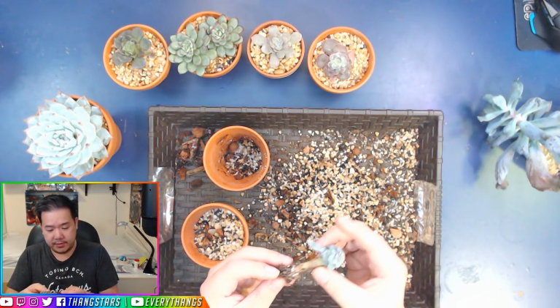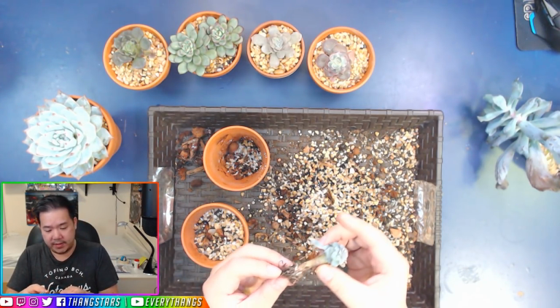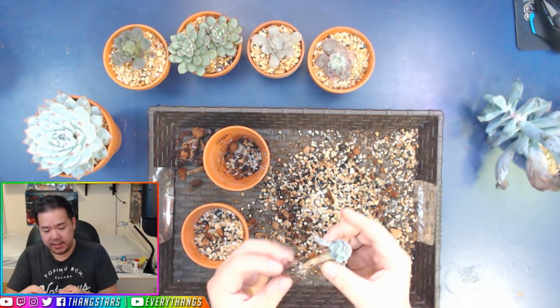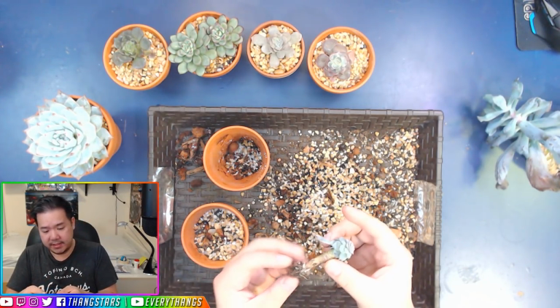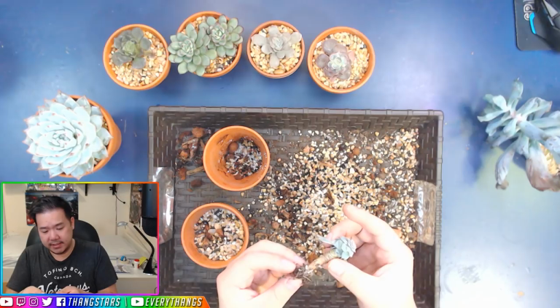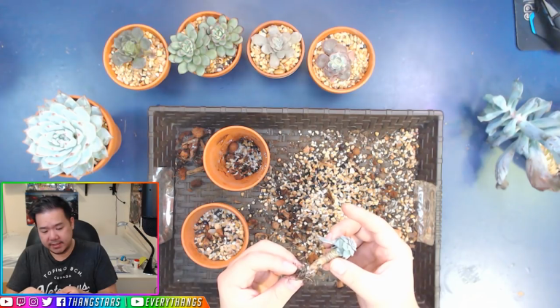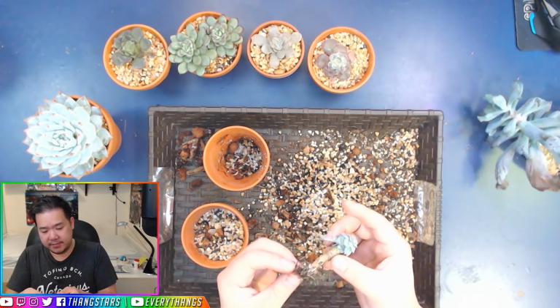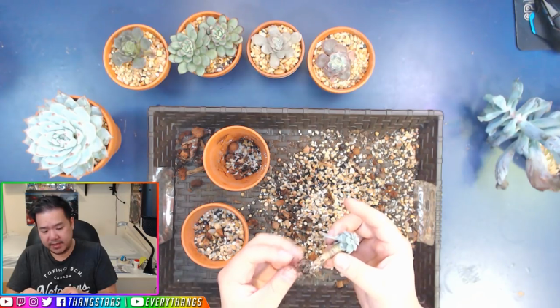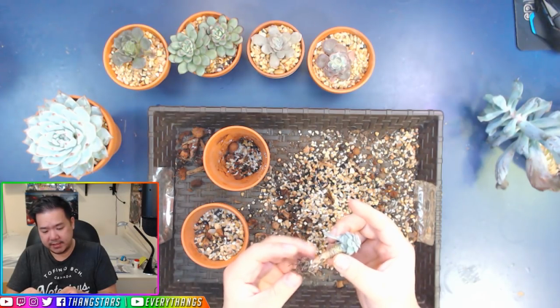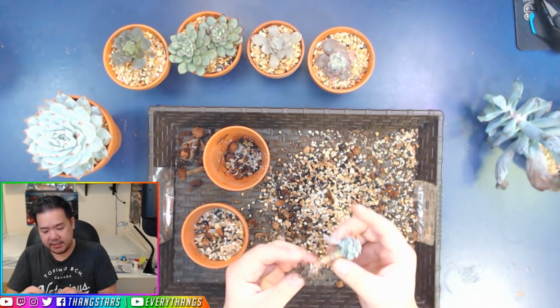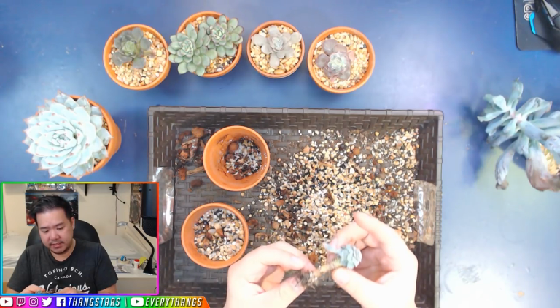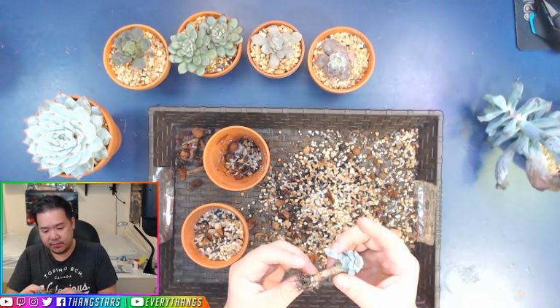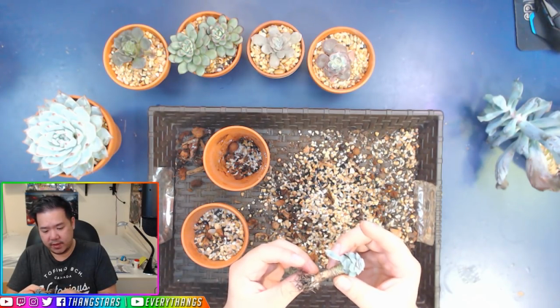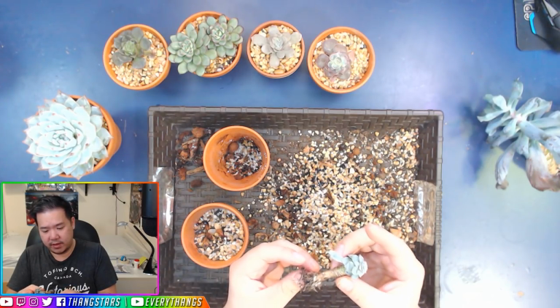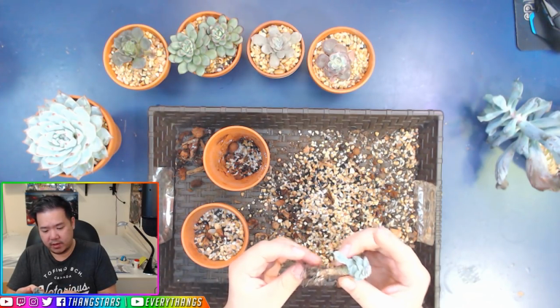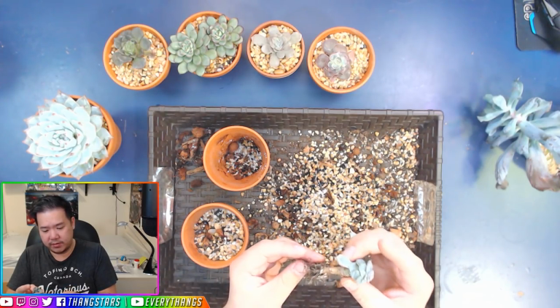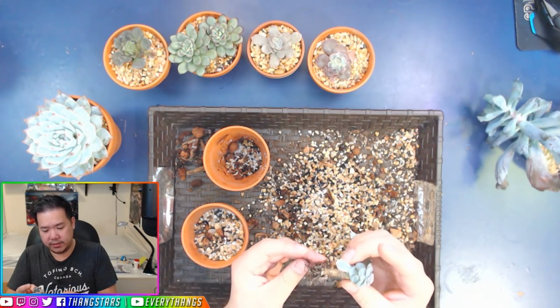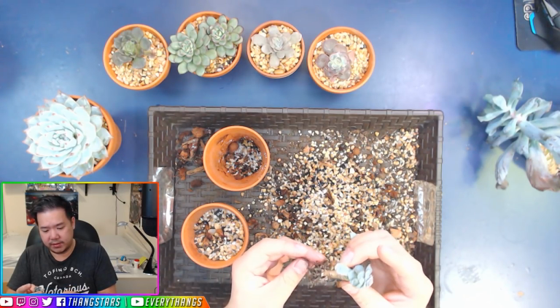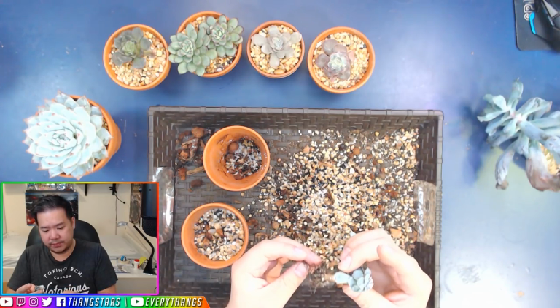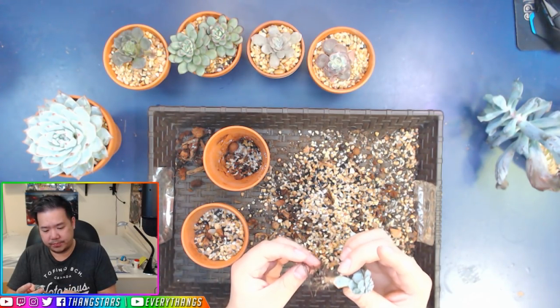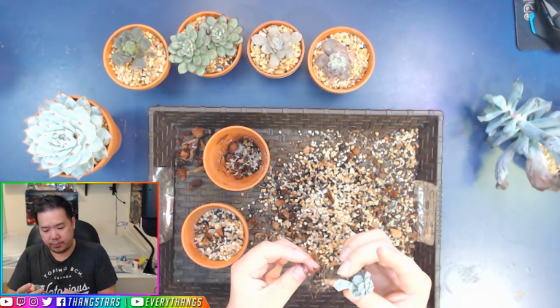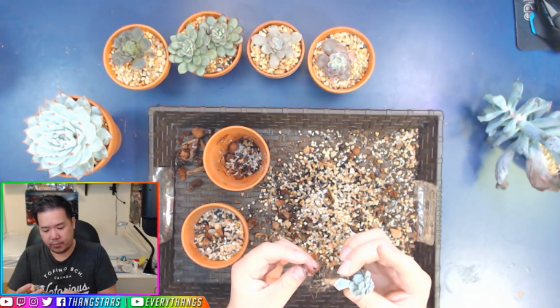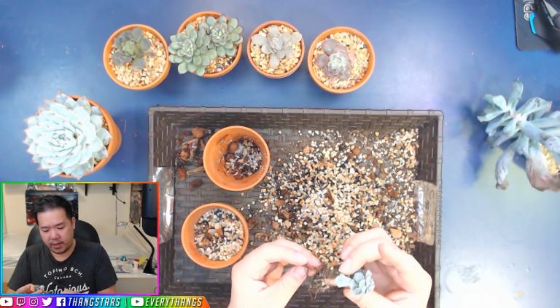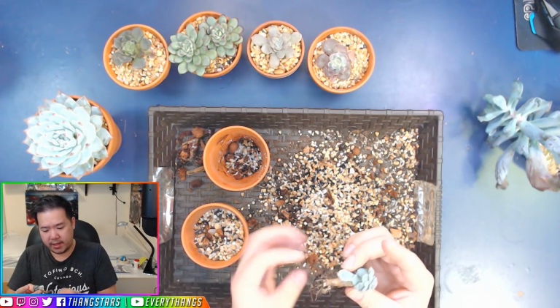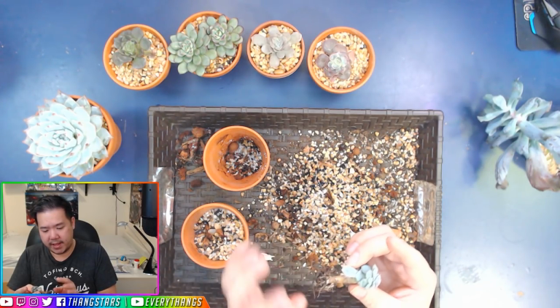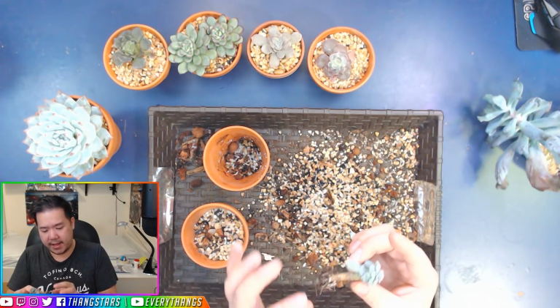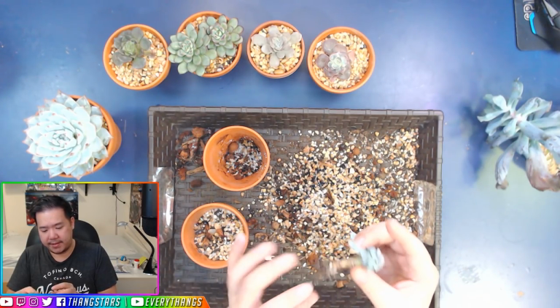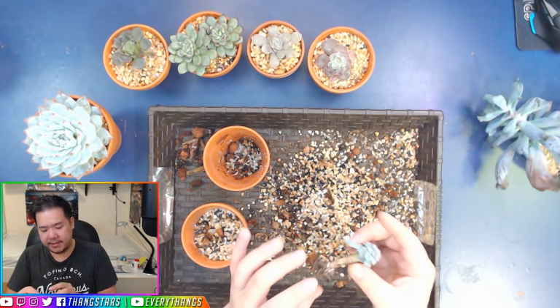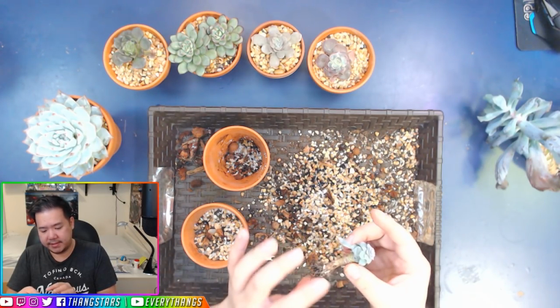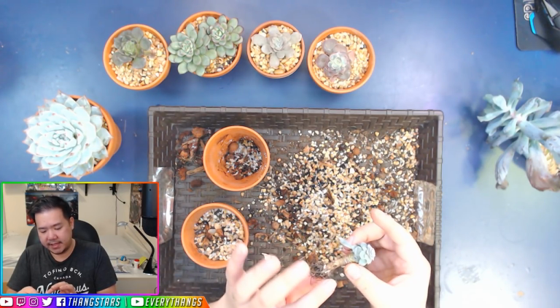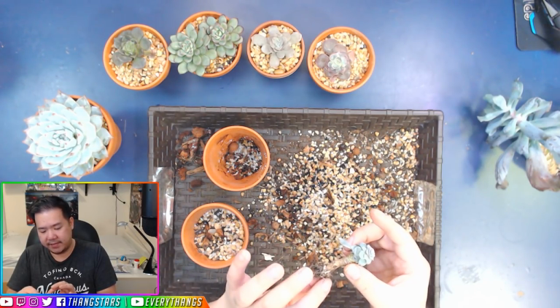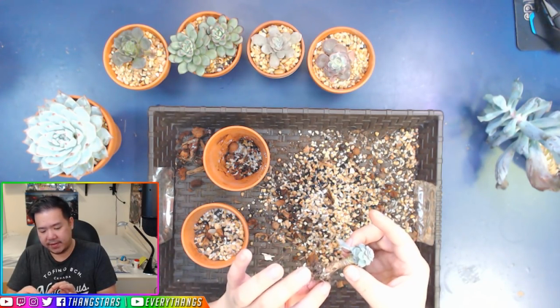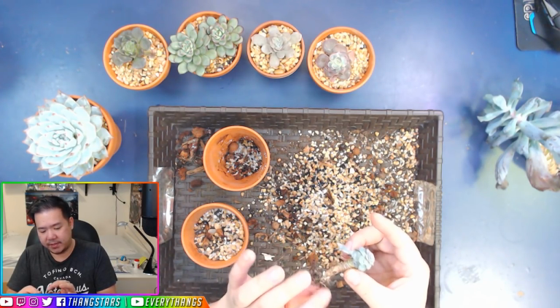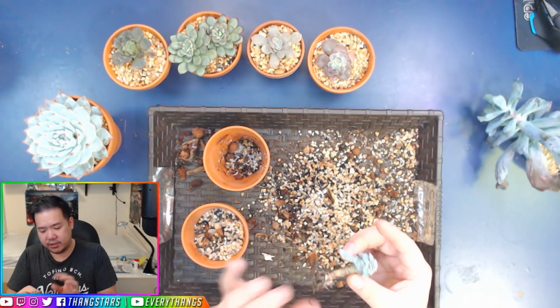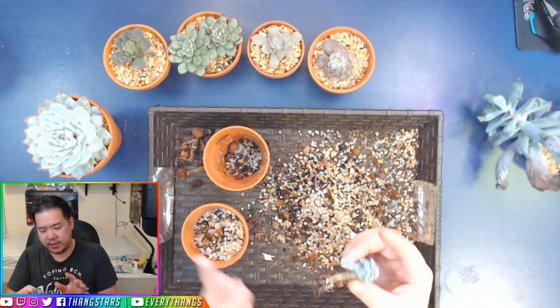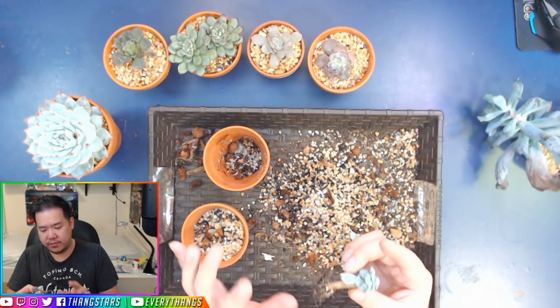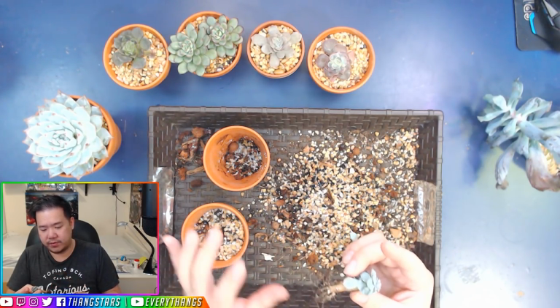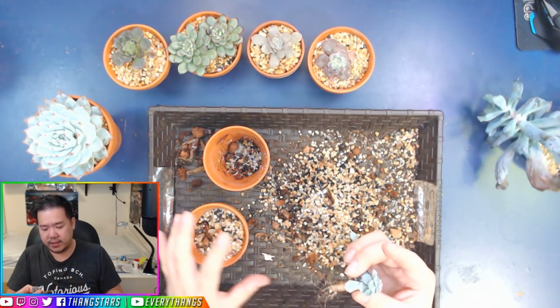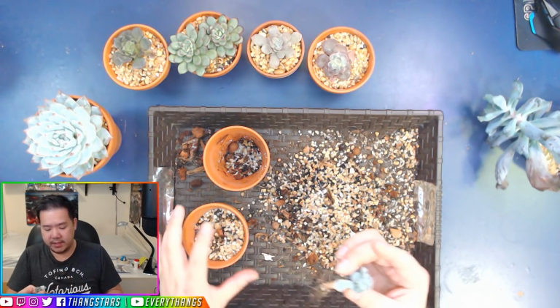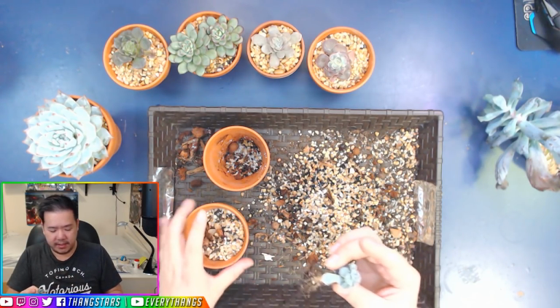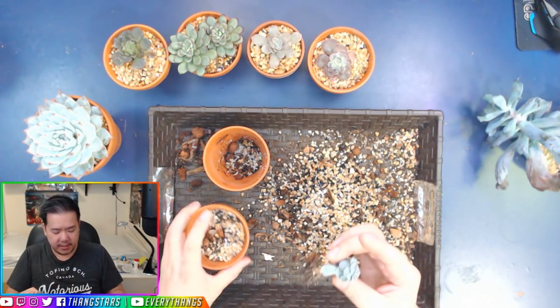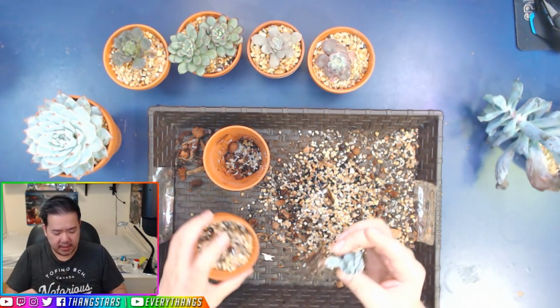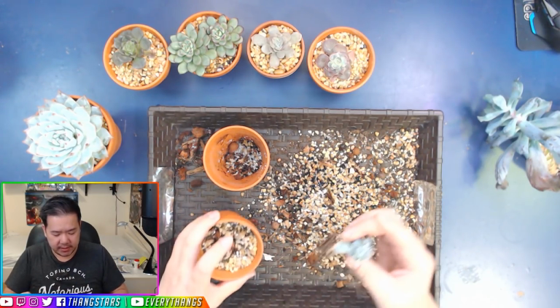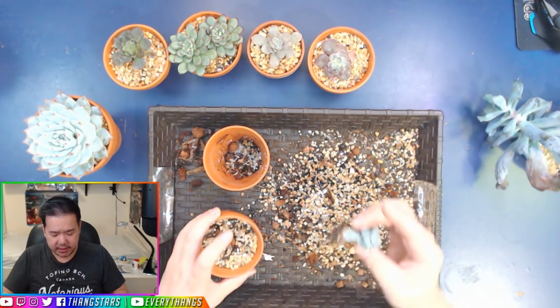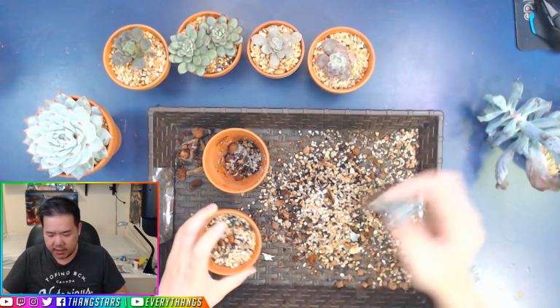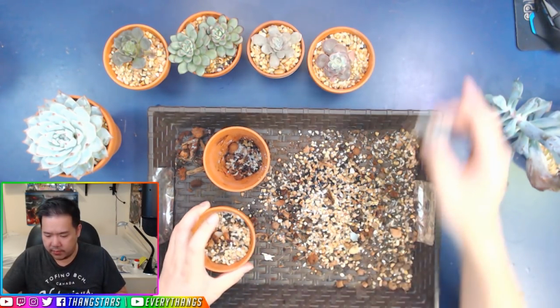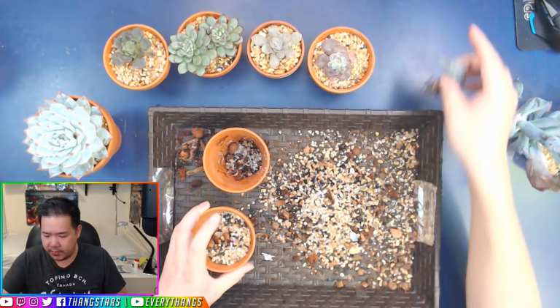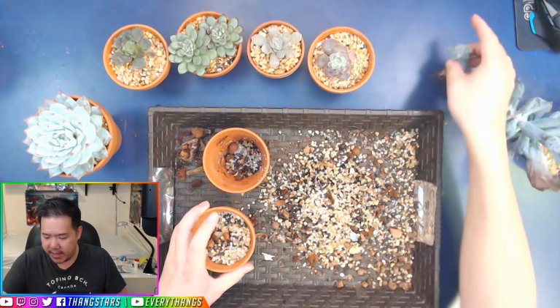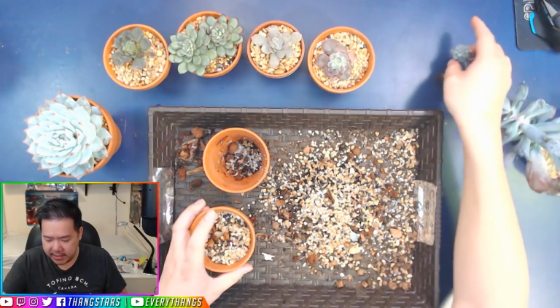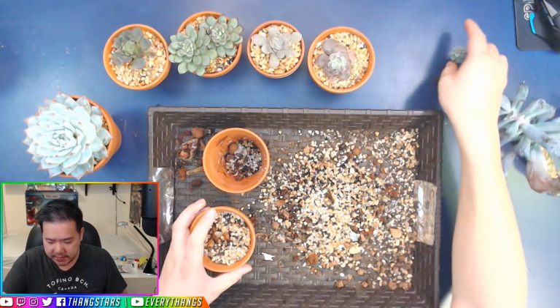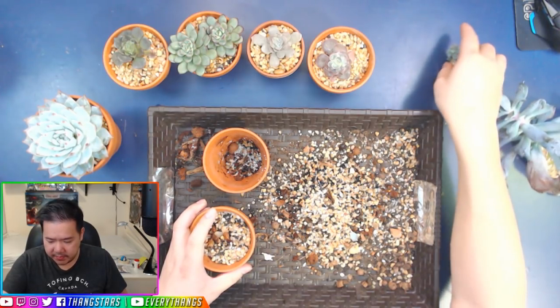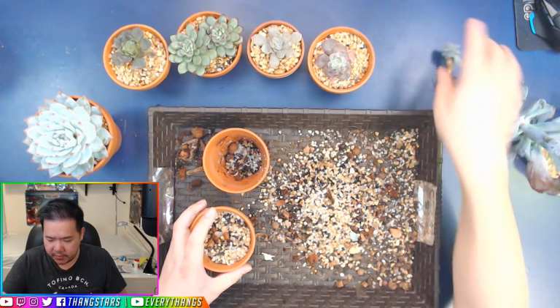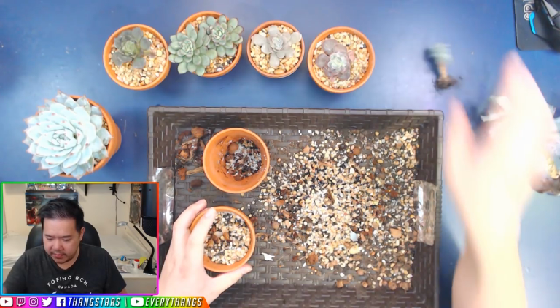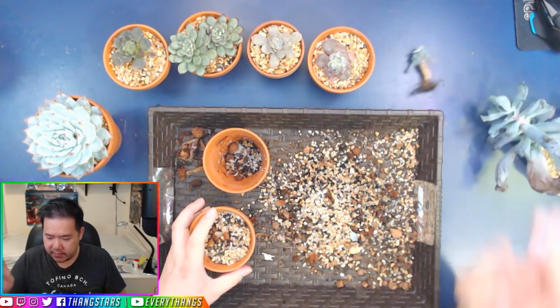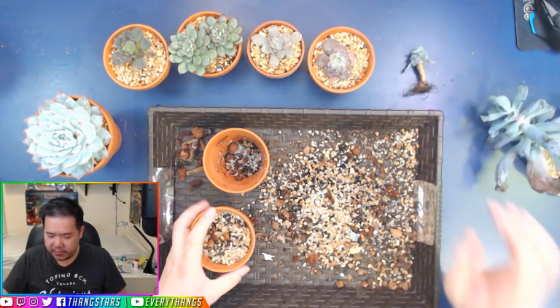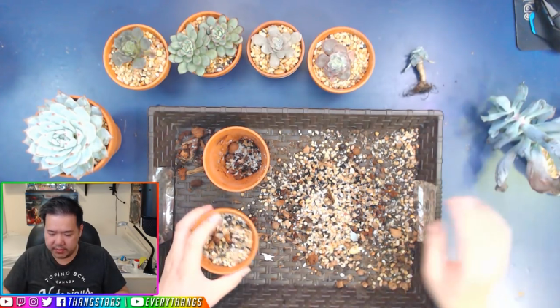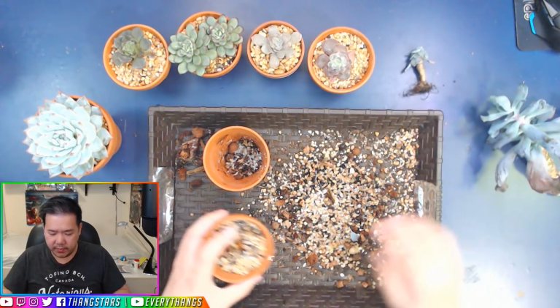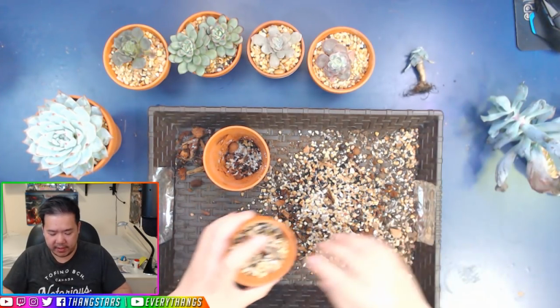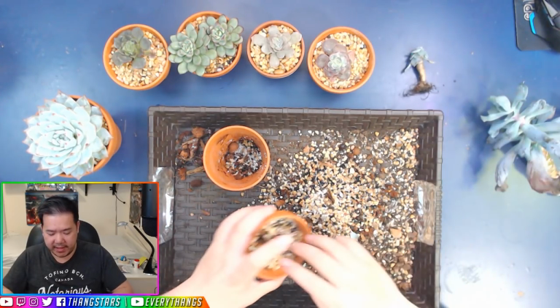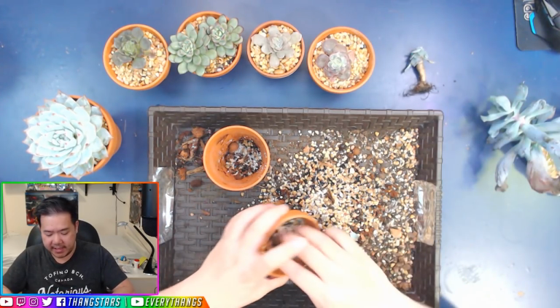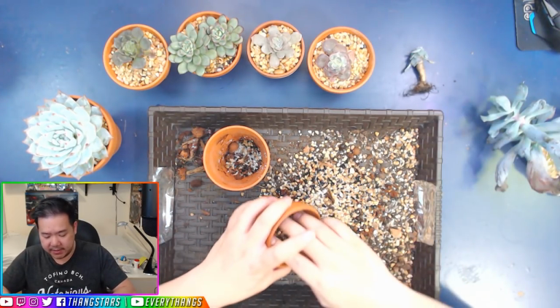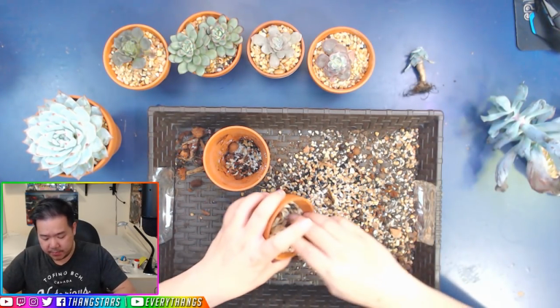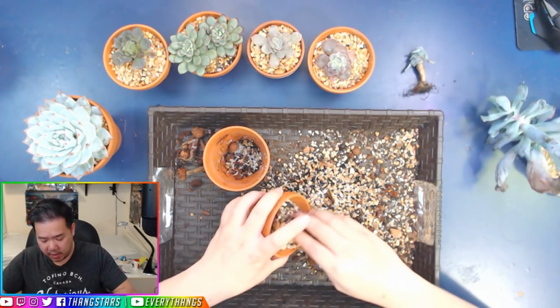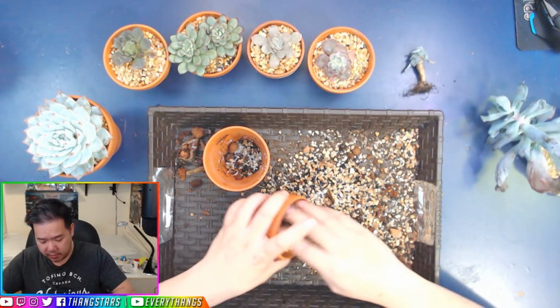I think this one also doesn't have that much good rooting, so that's probably one of the reasons why it's staying small.